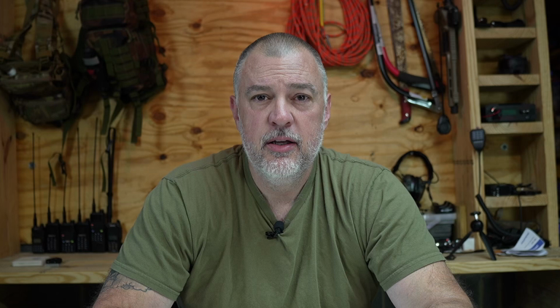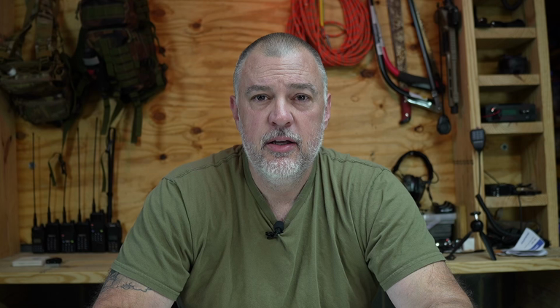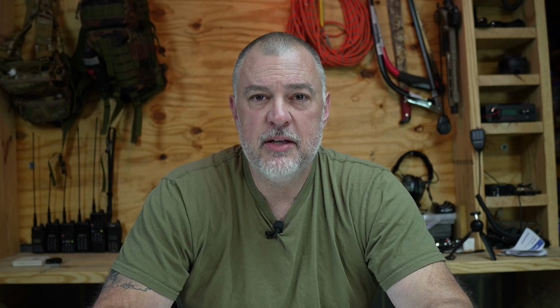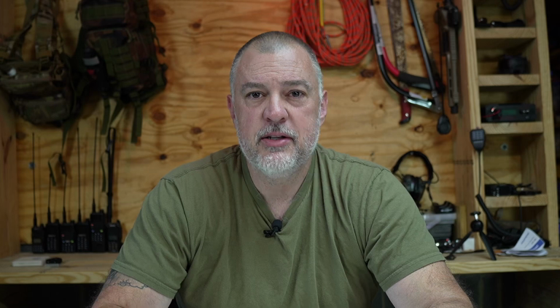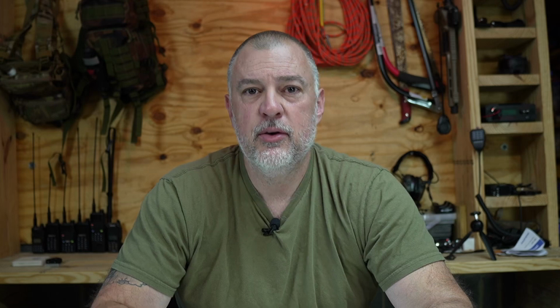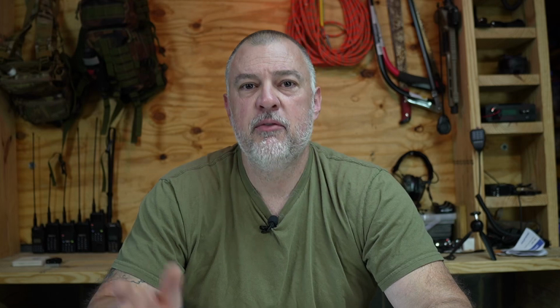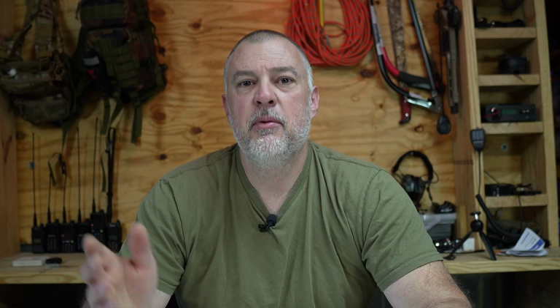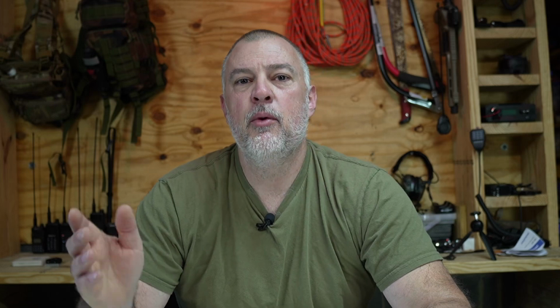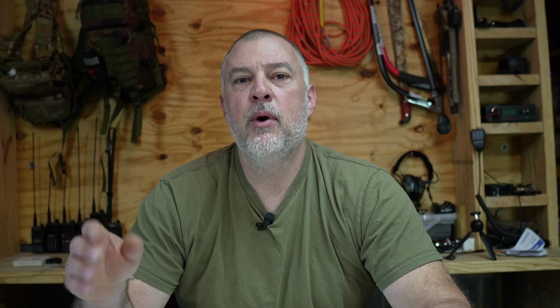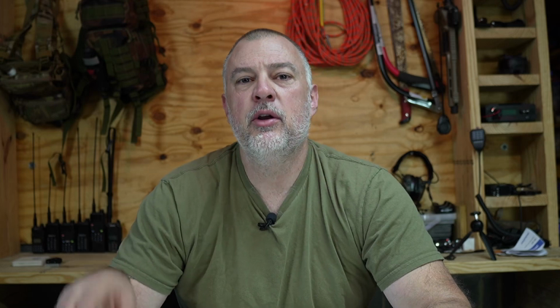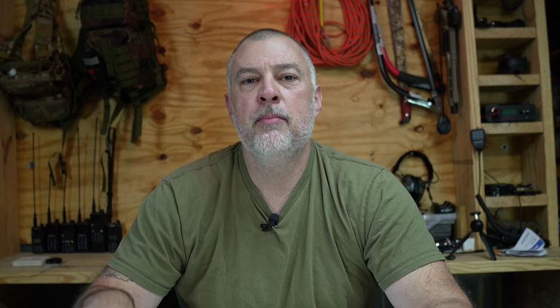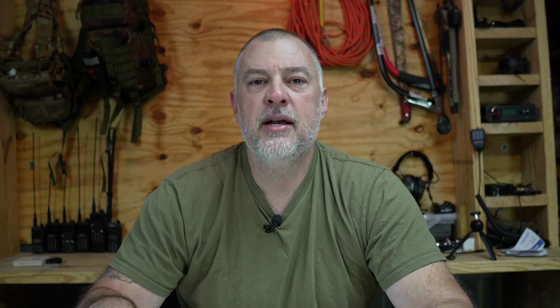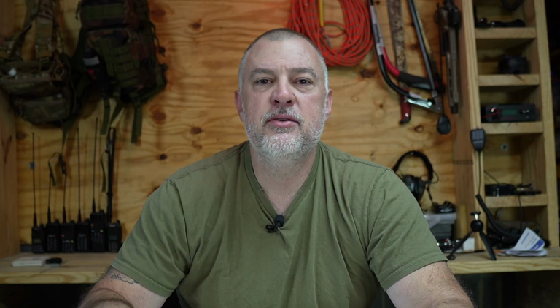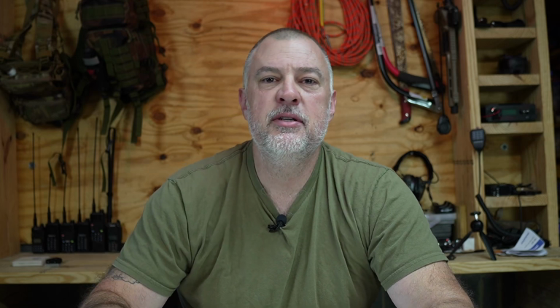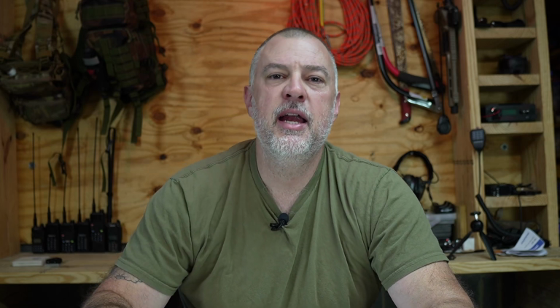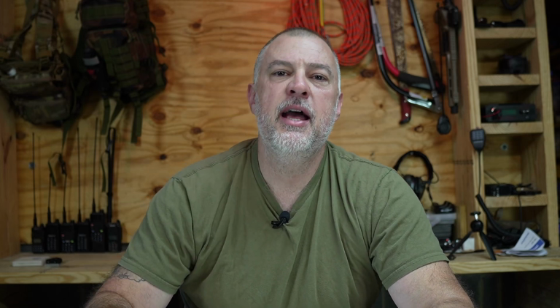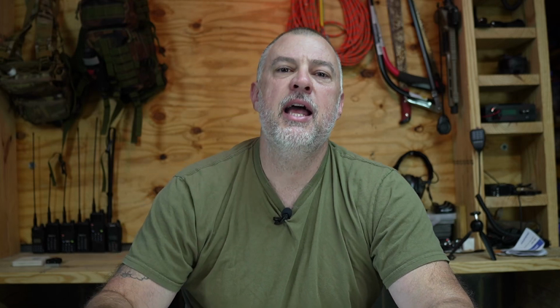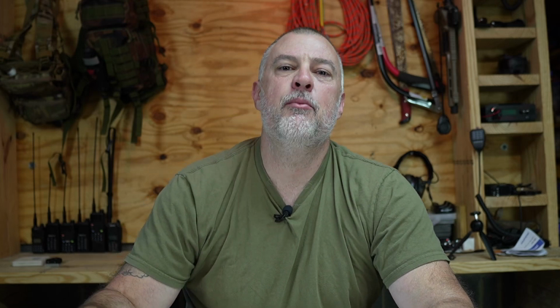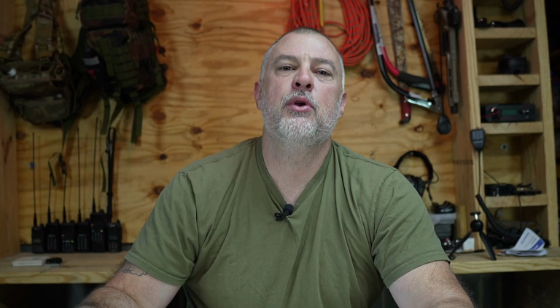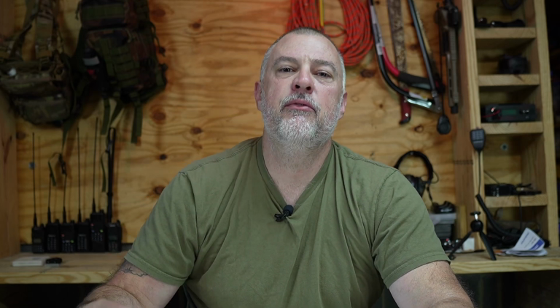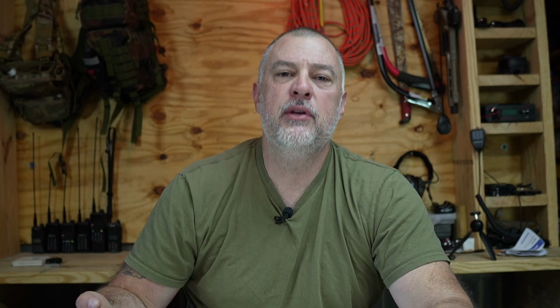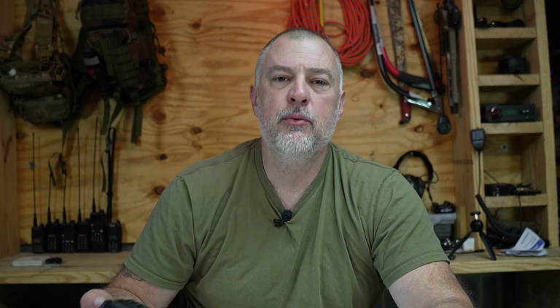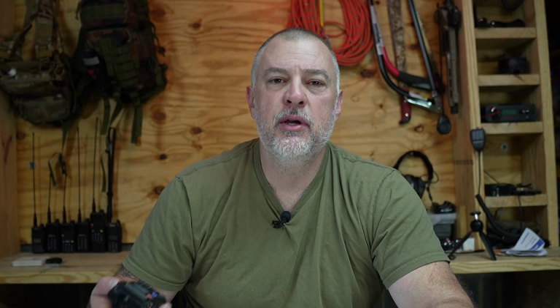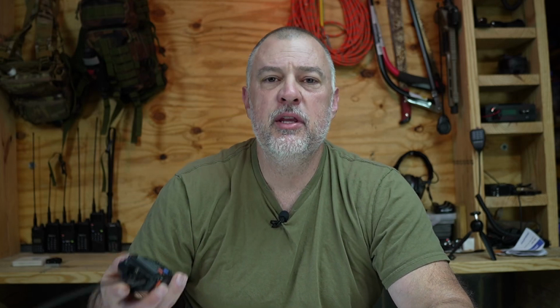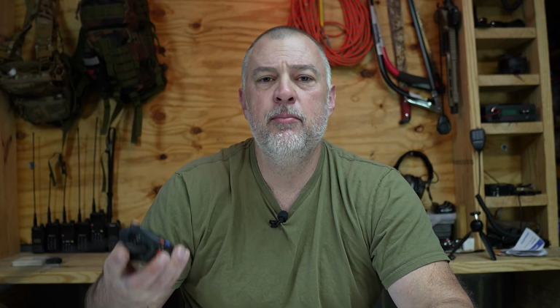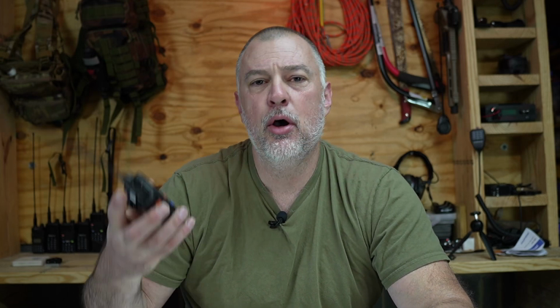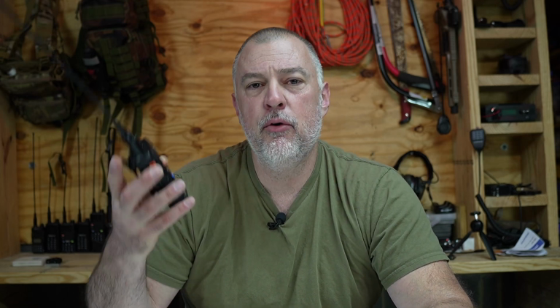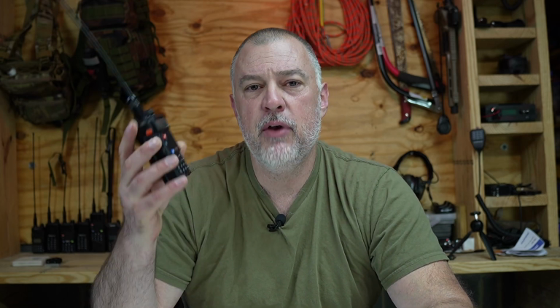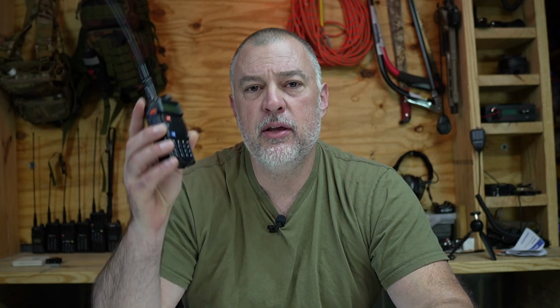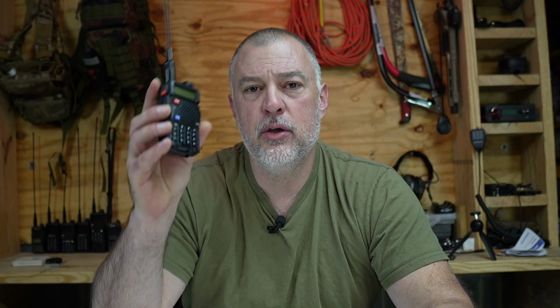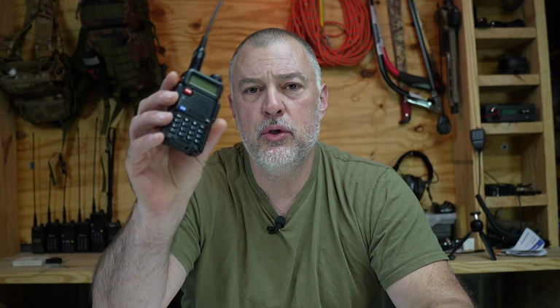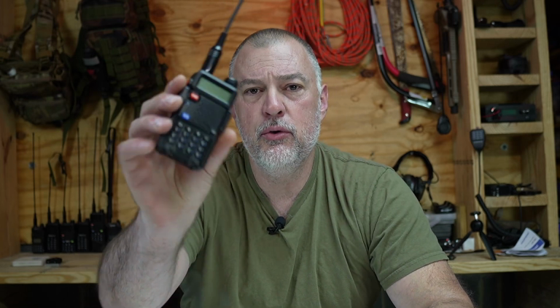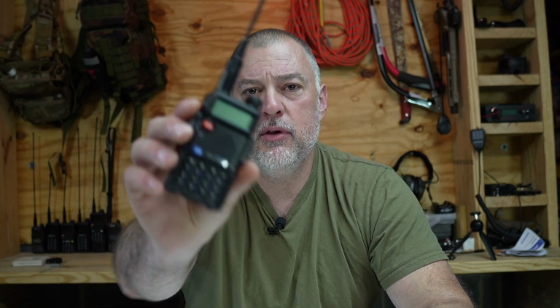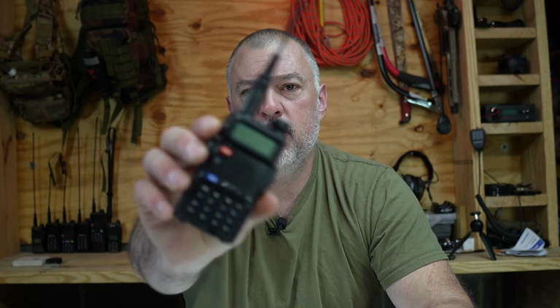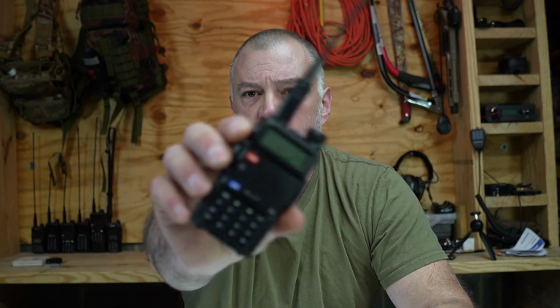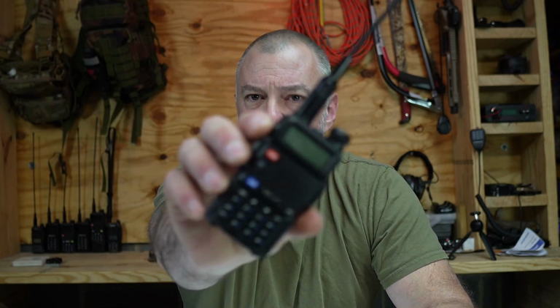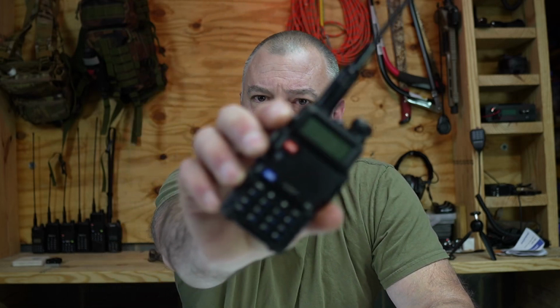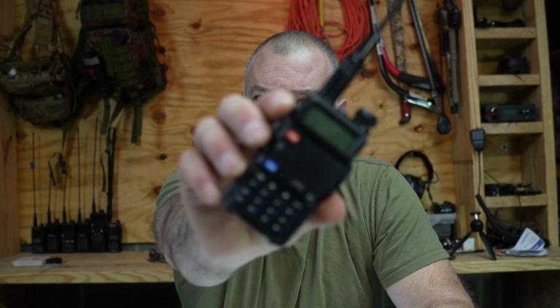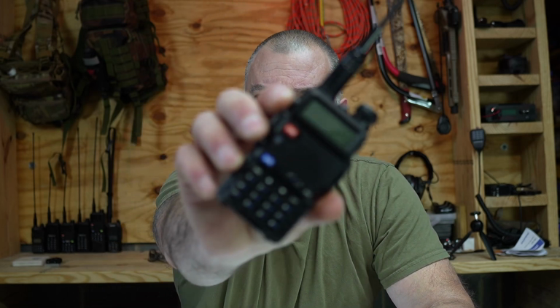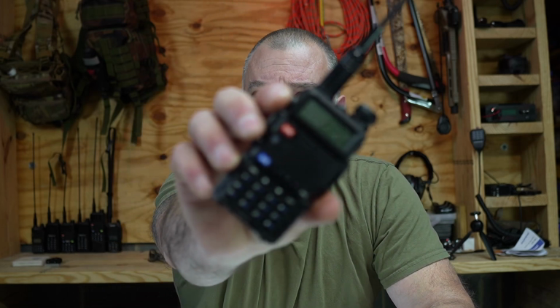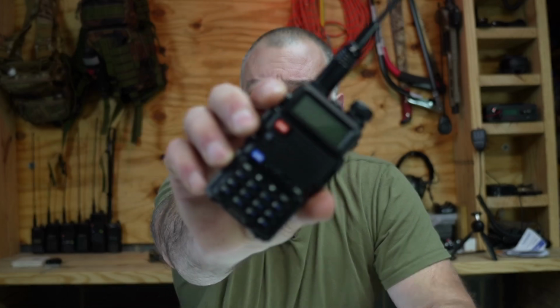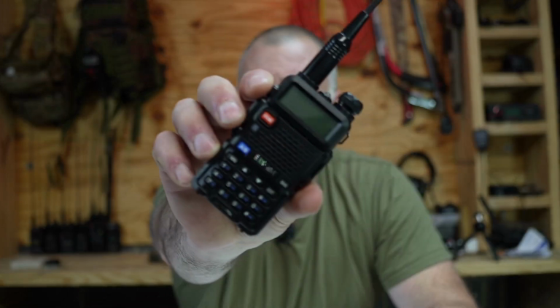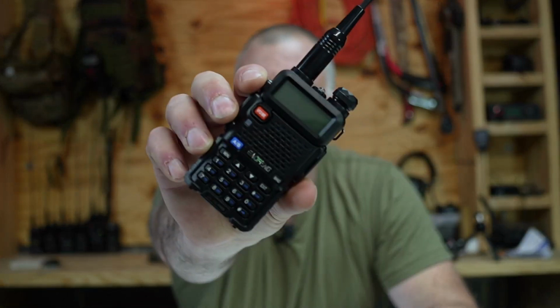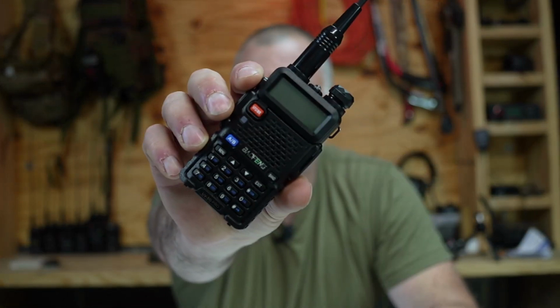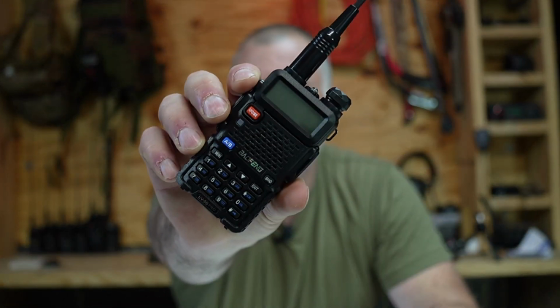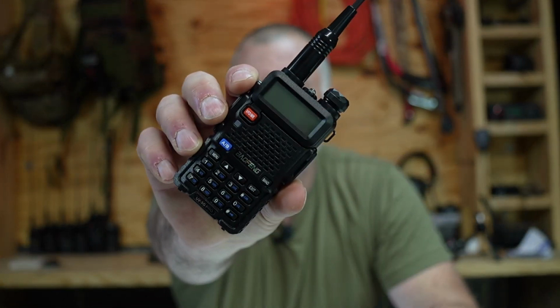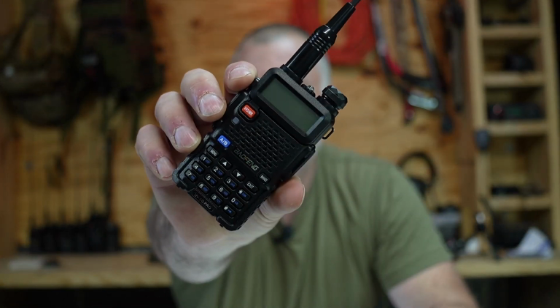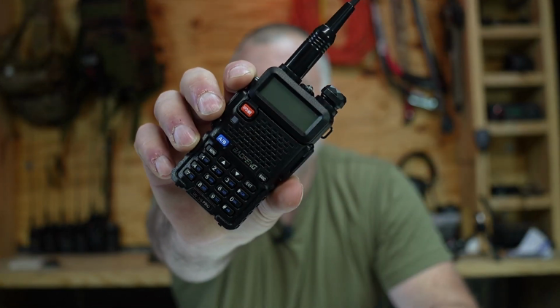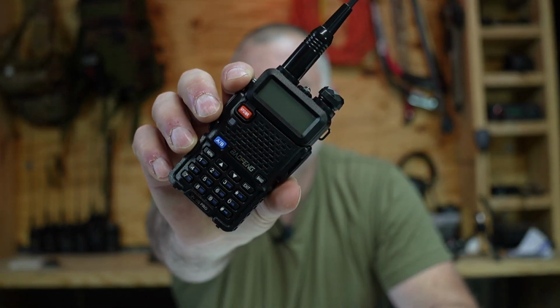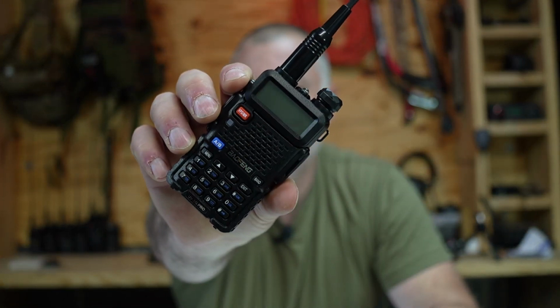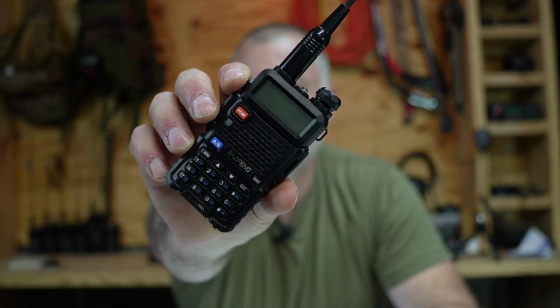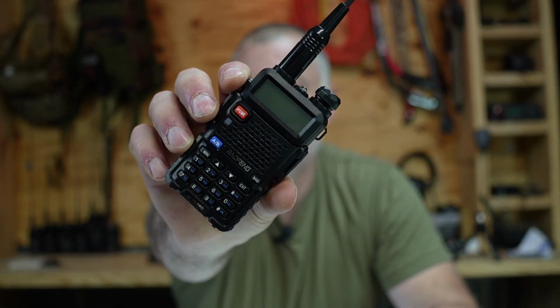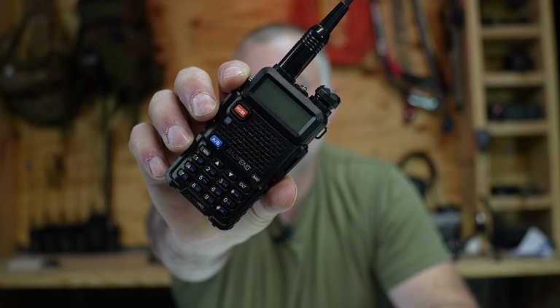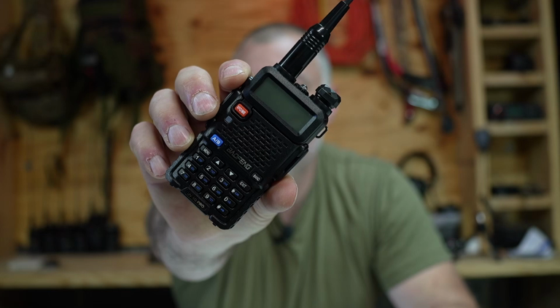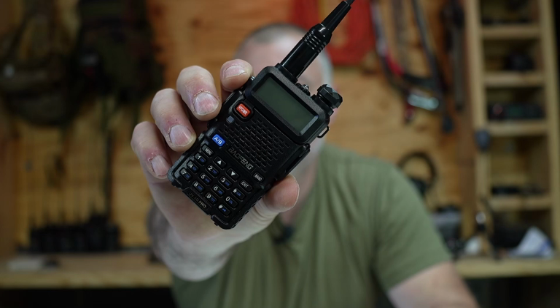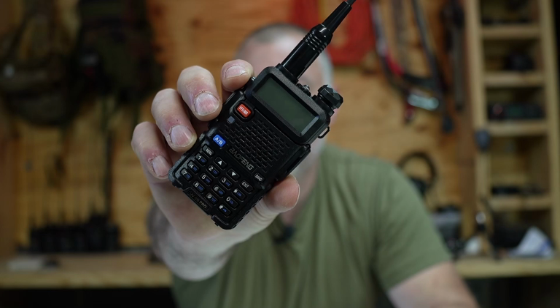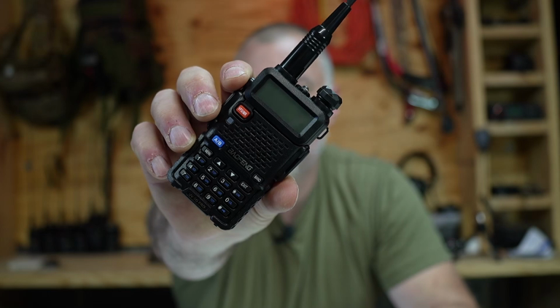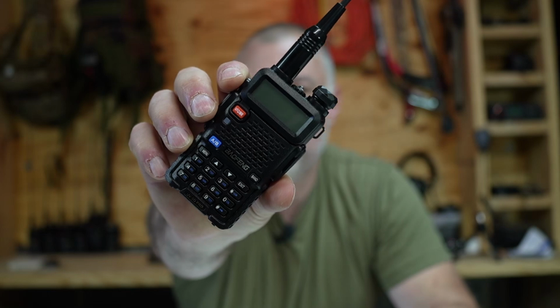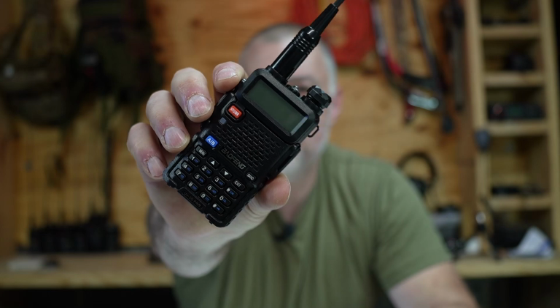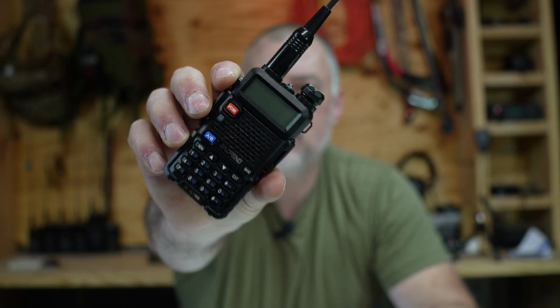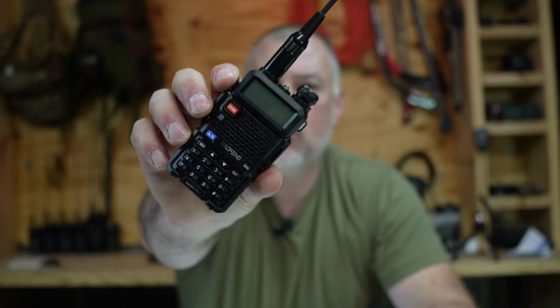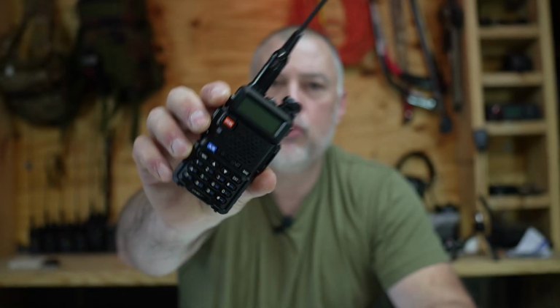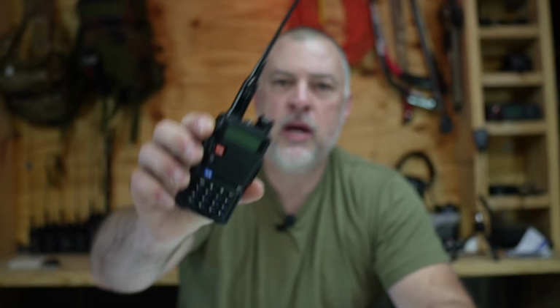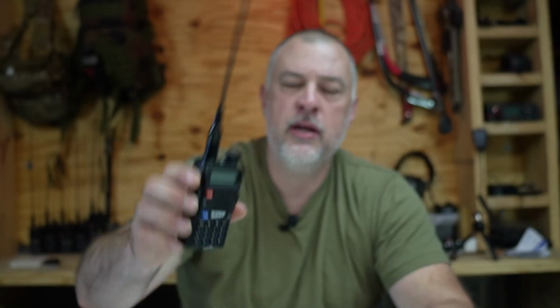How's it going everybody? Welcome back. Today I am reviewing the Bofeng UV 5G Pro handheld GMRS radio.